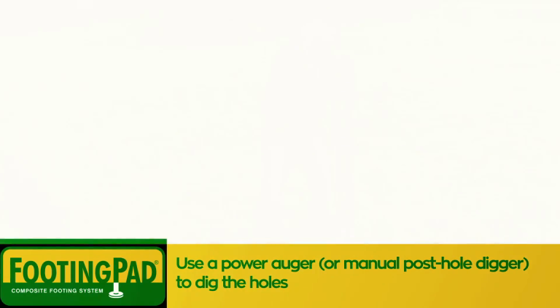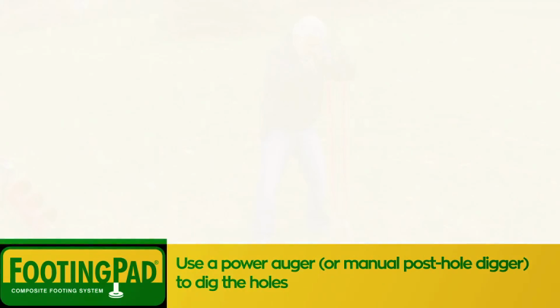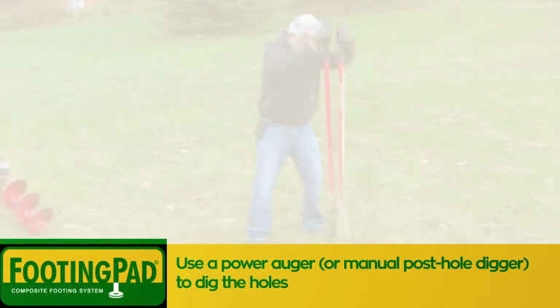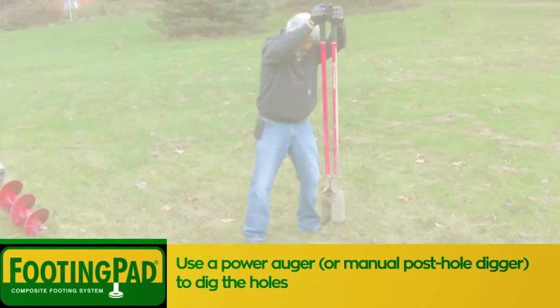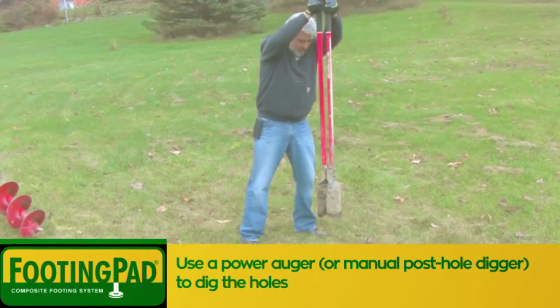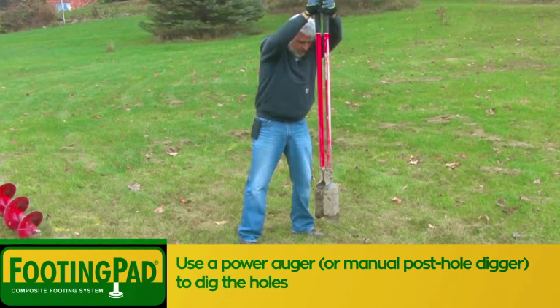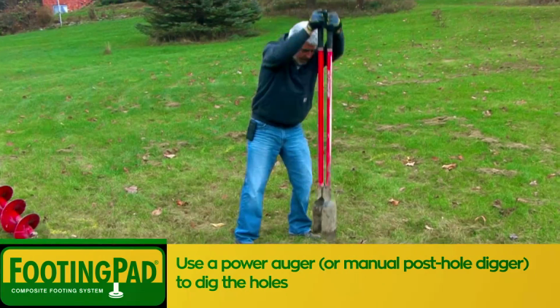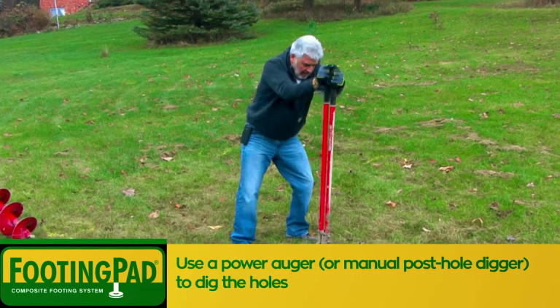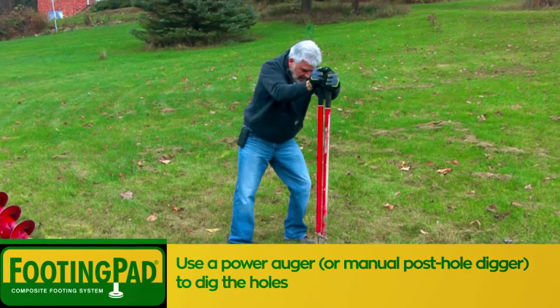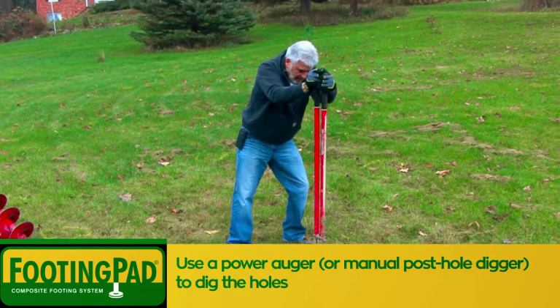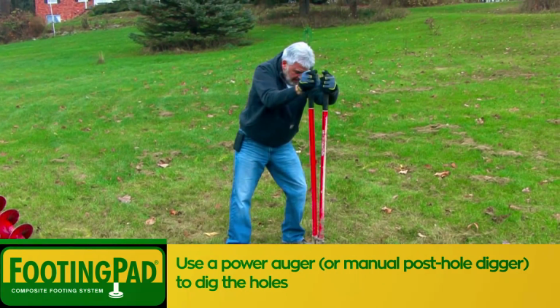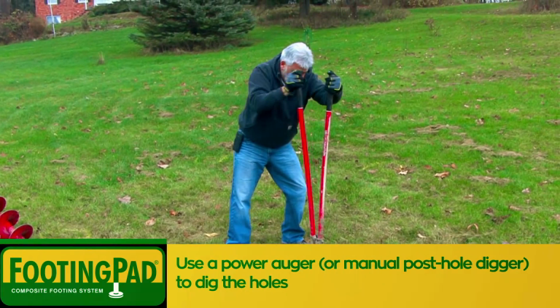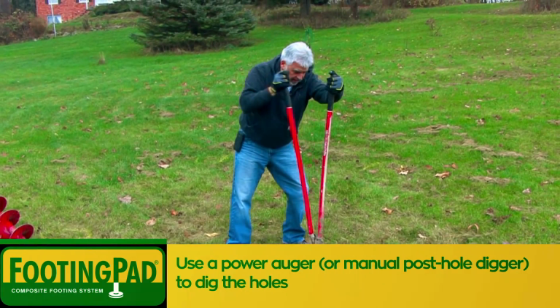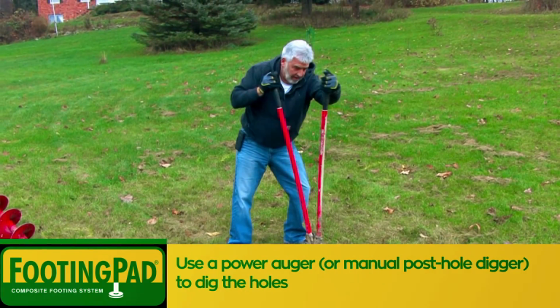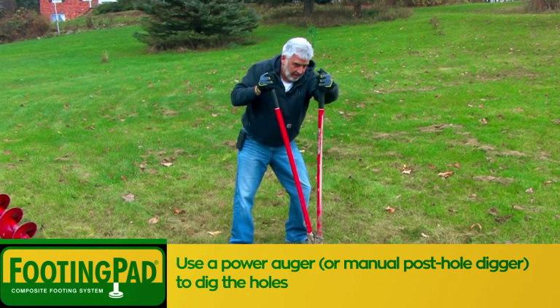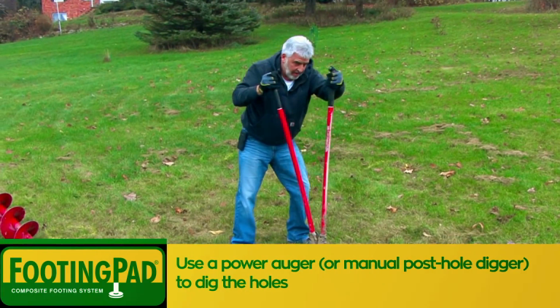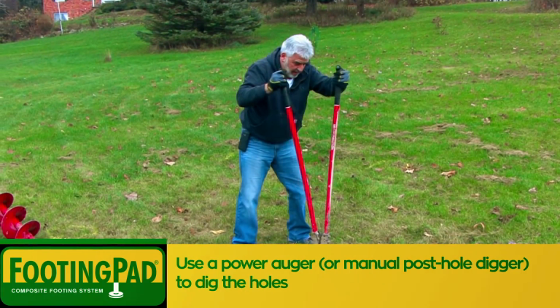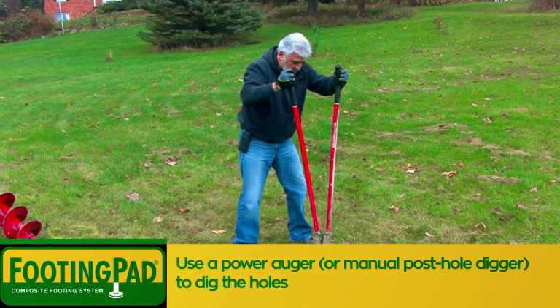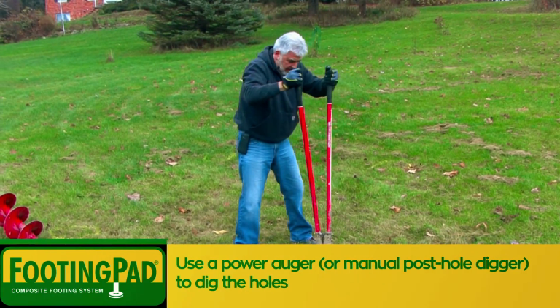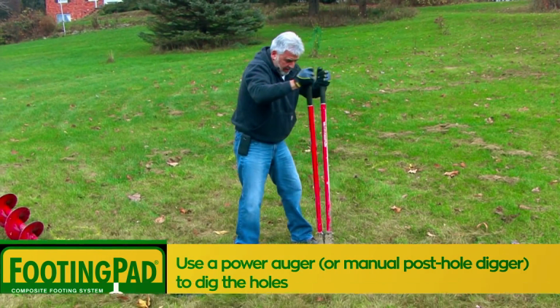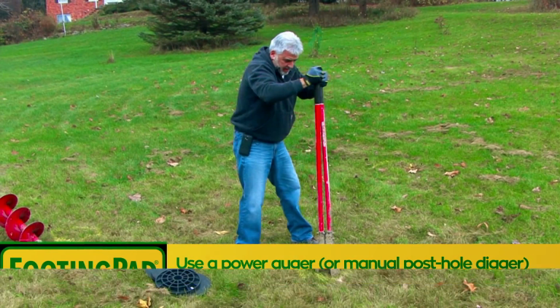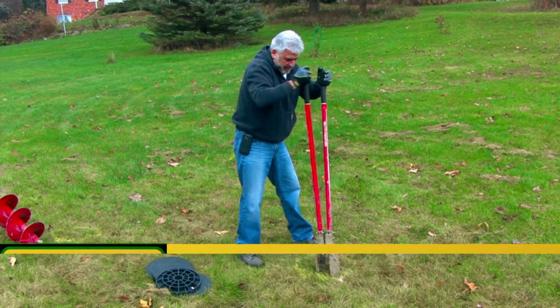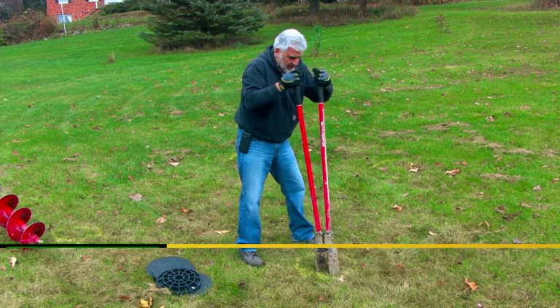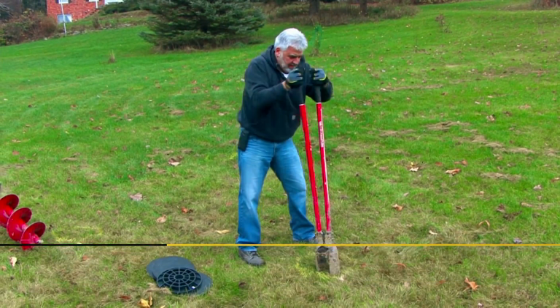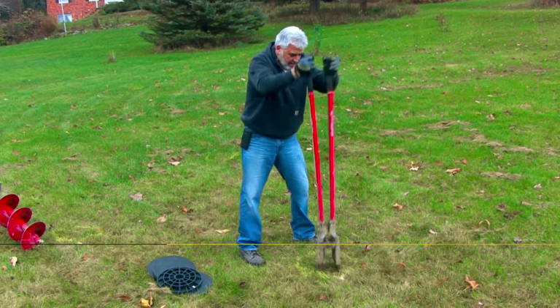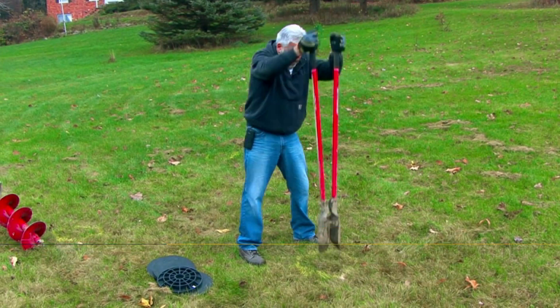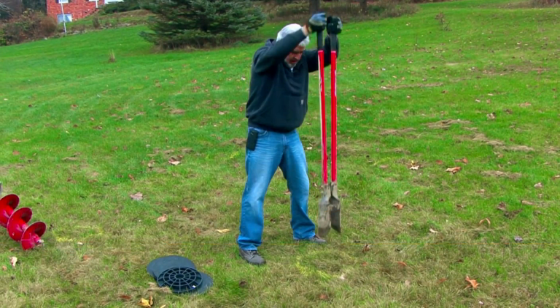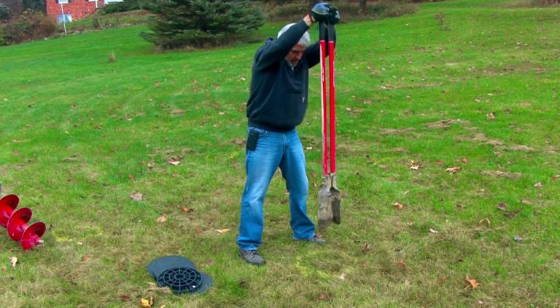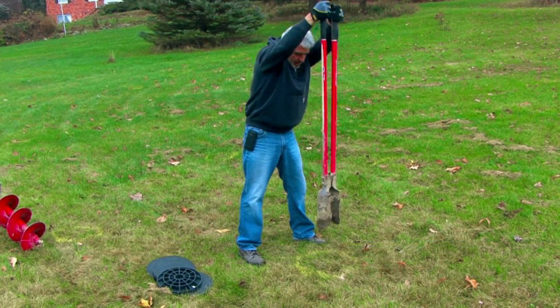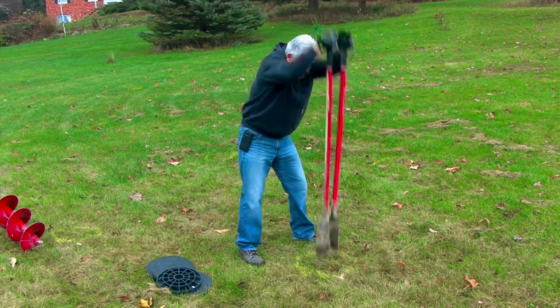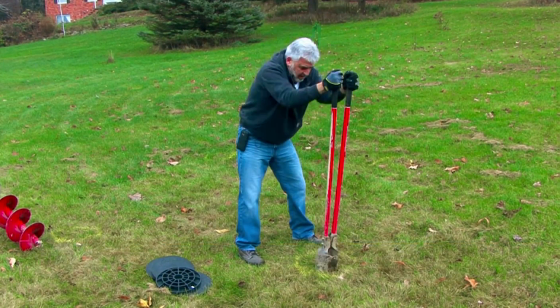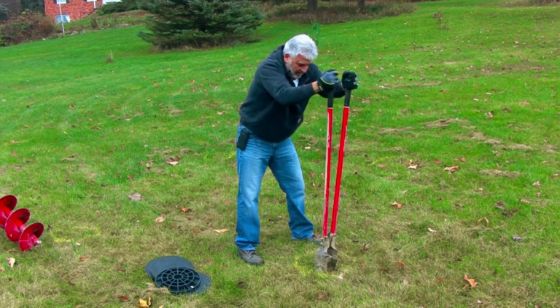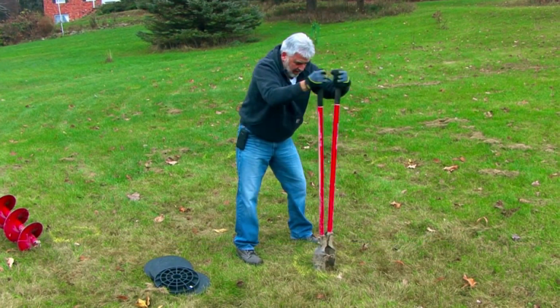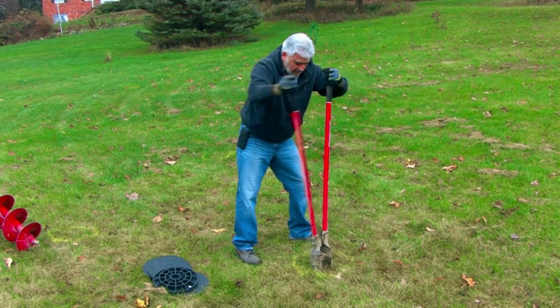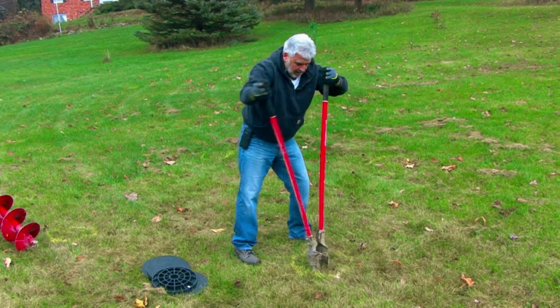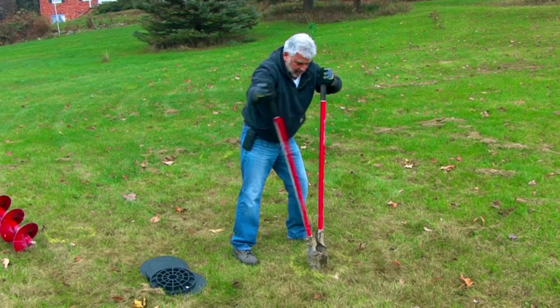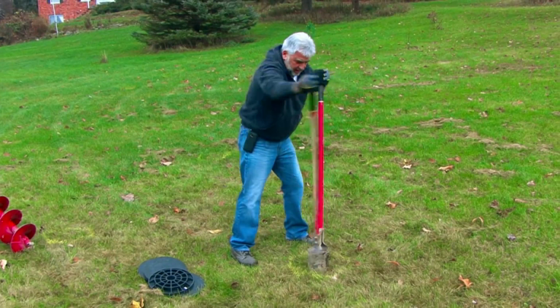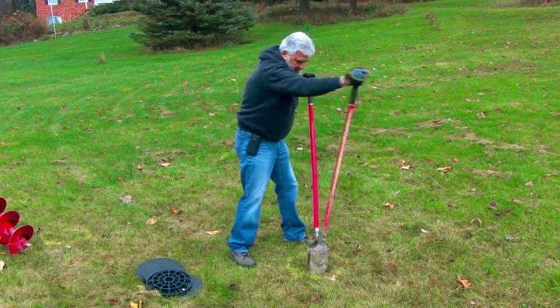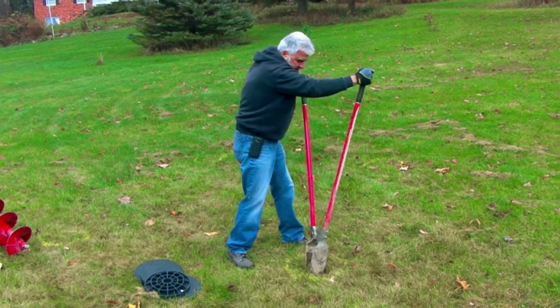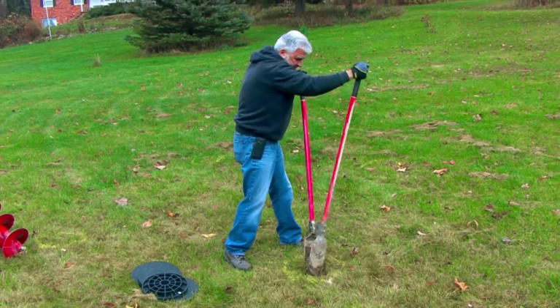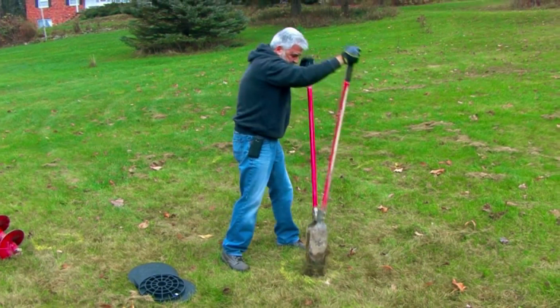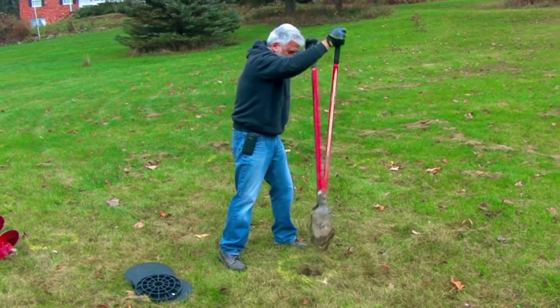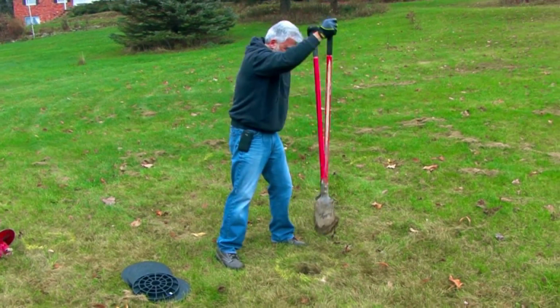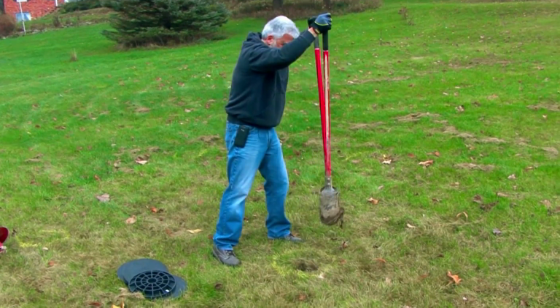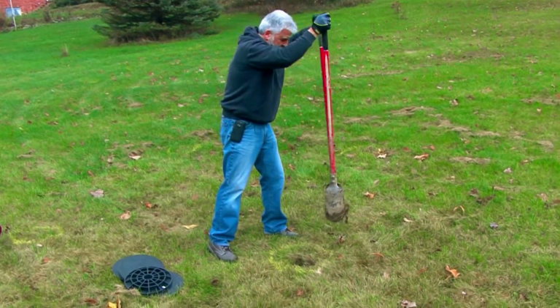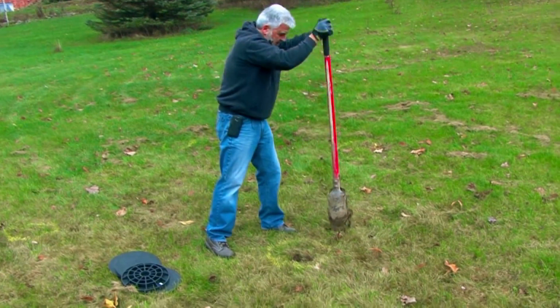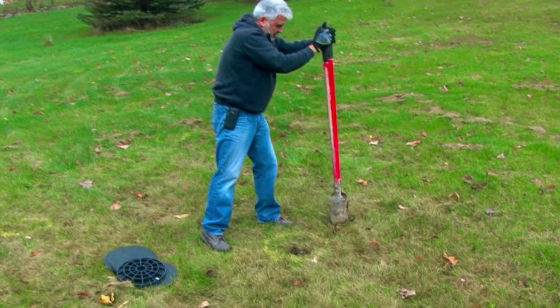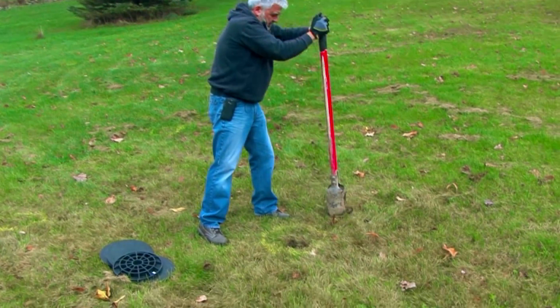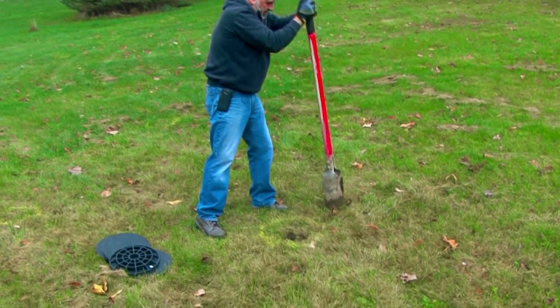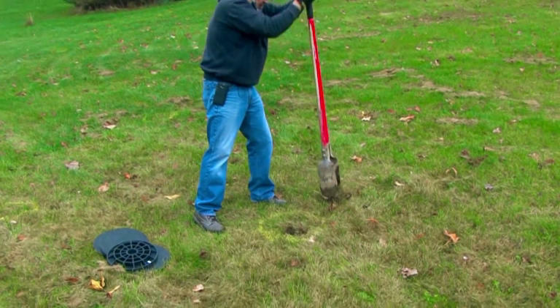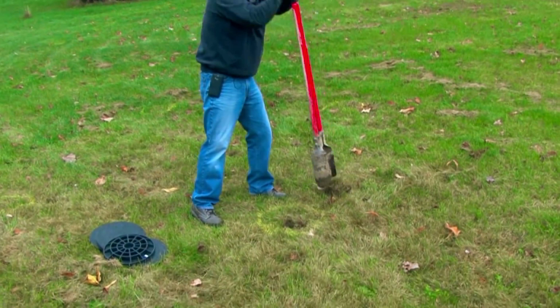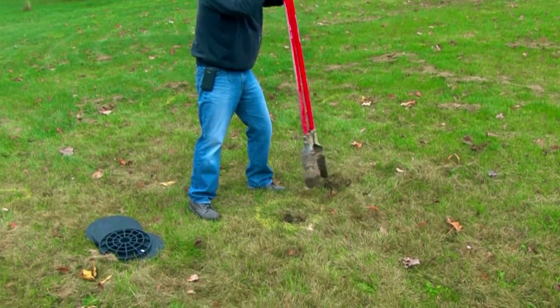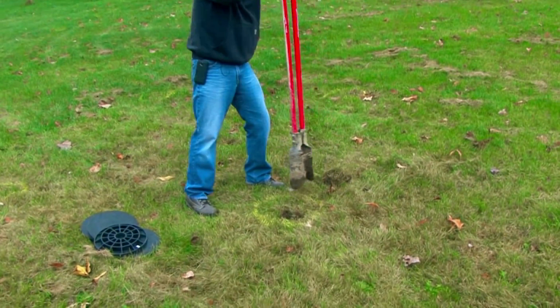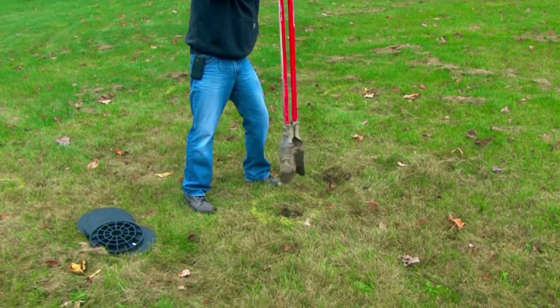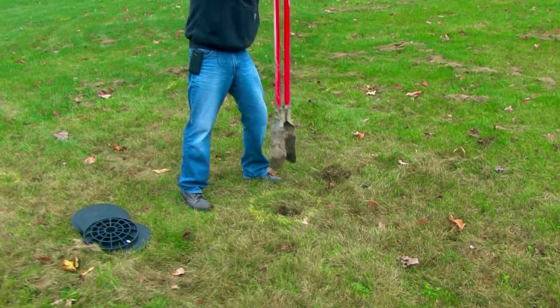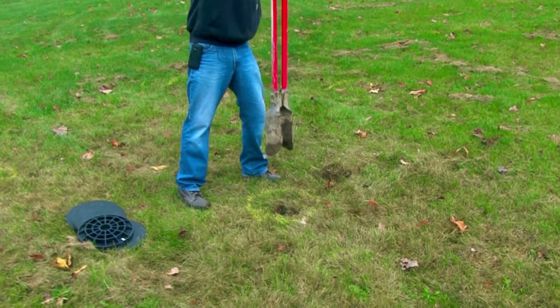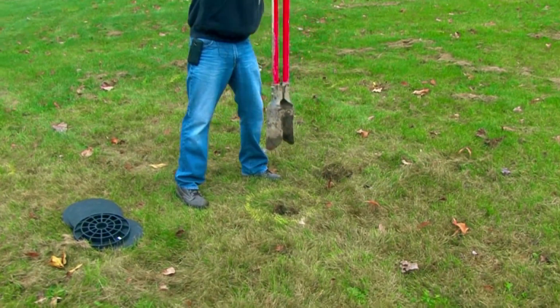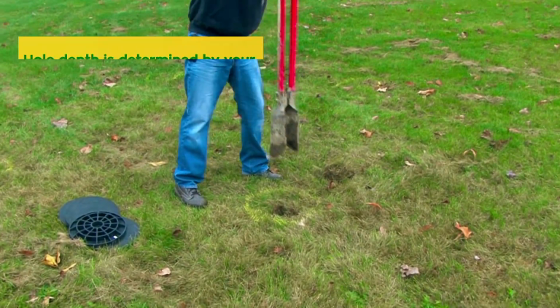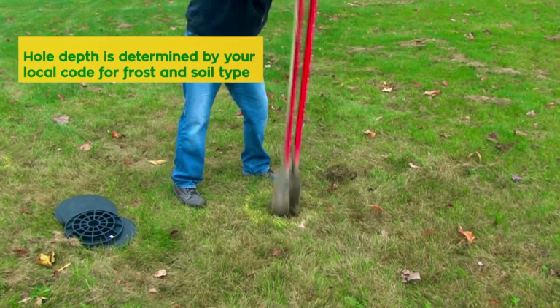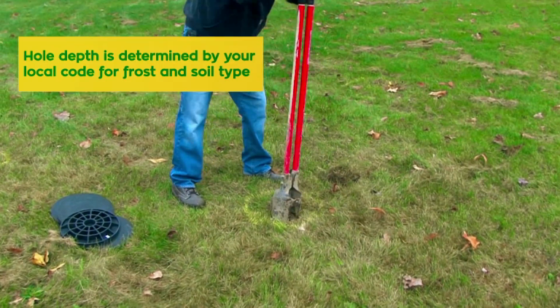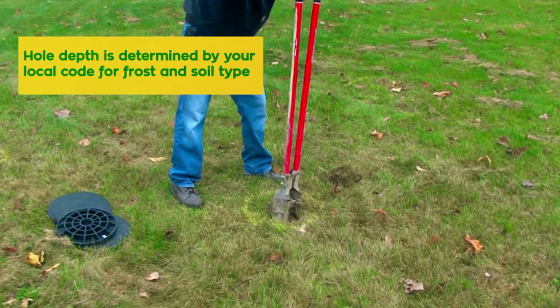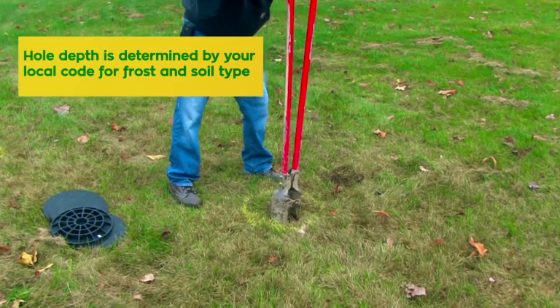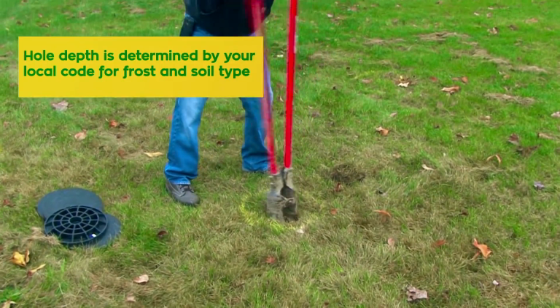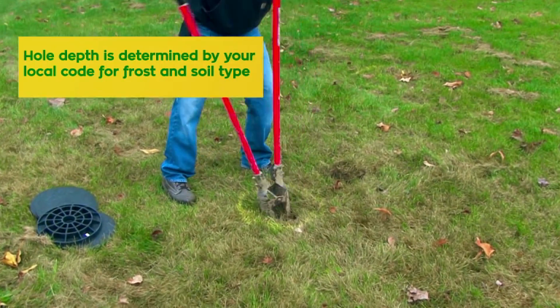Once you've marked all your holes, just use your post hole digger to take out the first area of soil — that way you're all set to use your power auger.